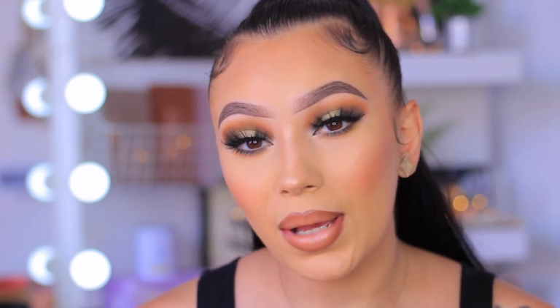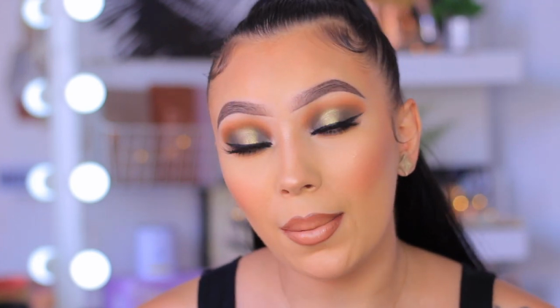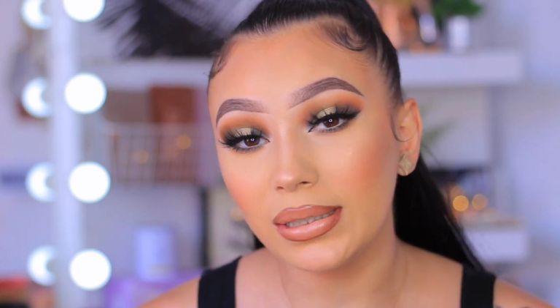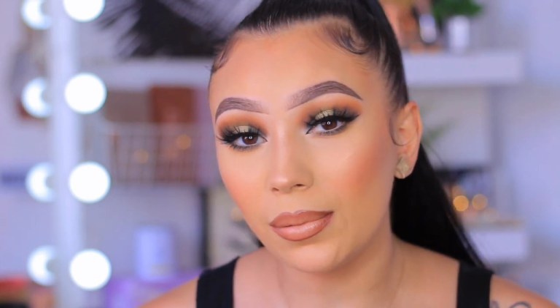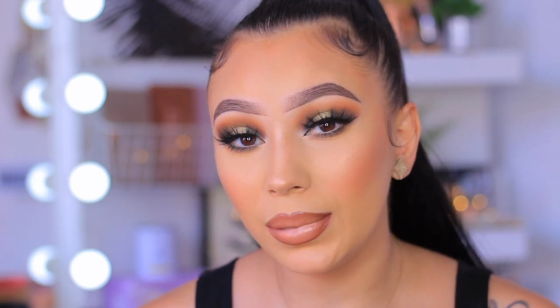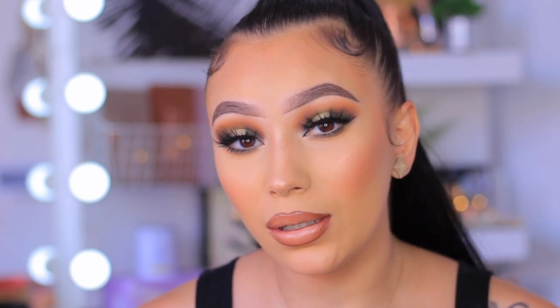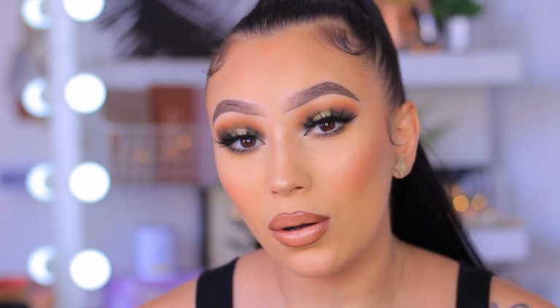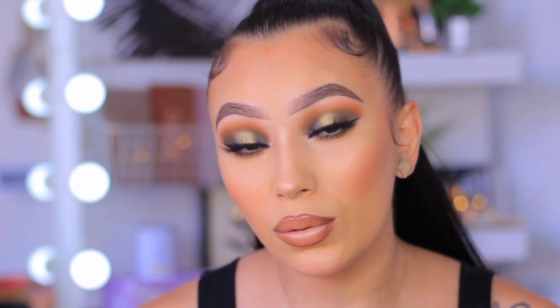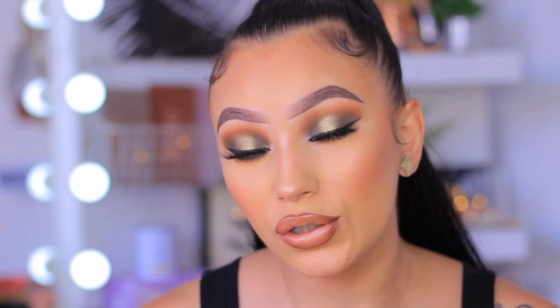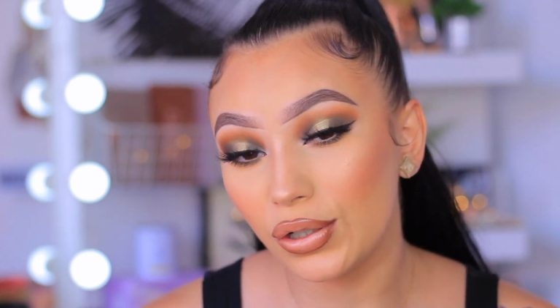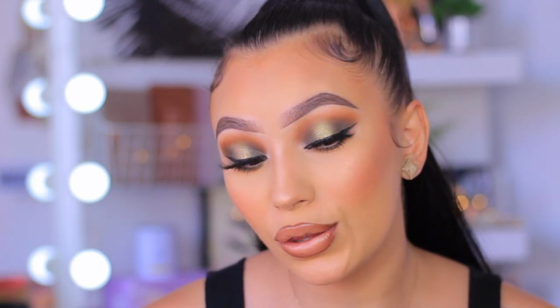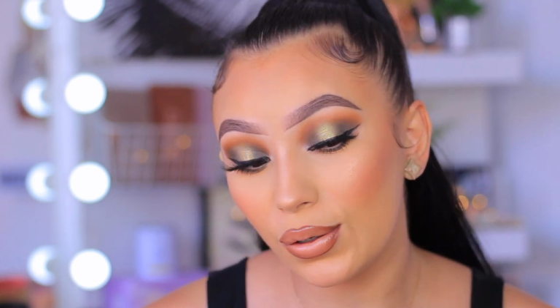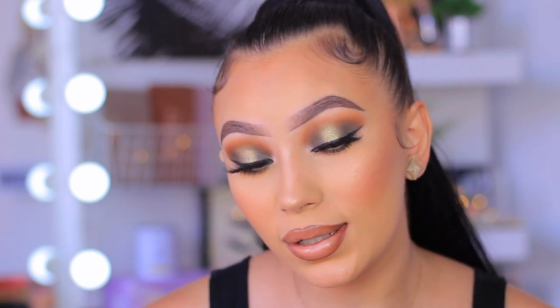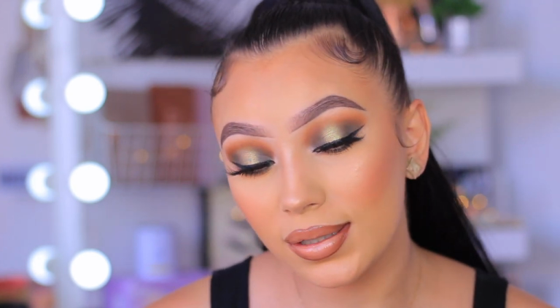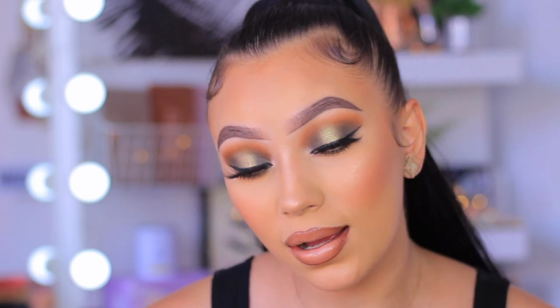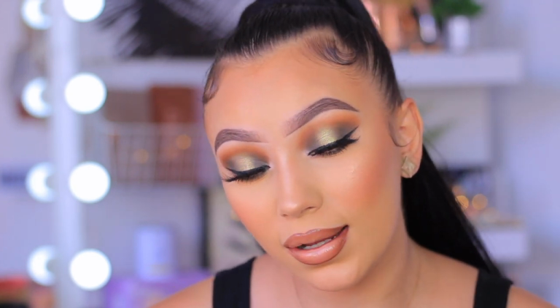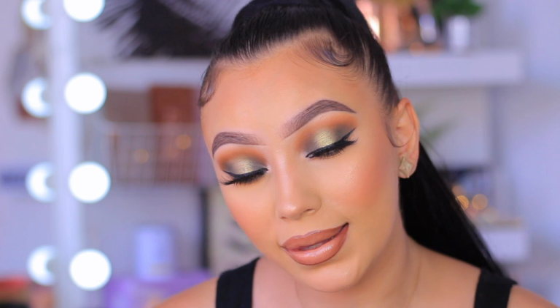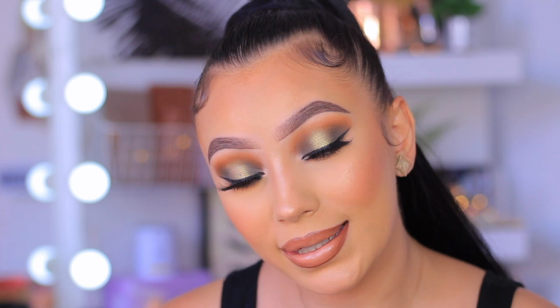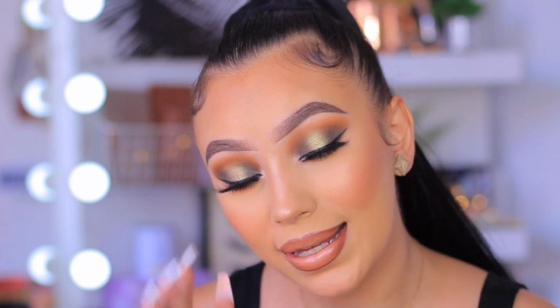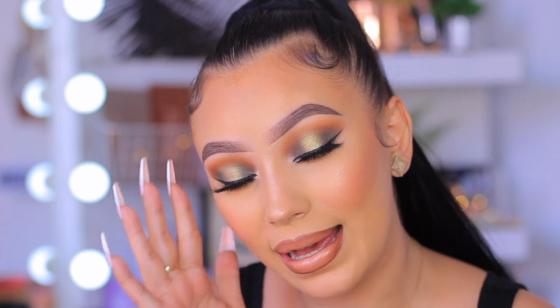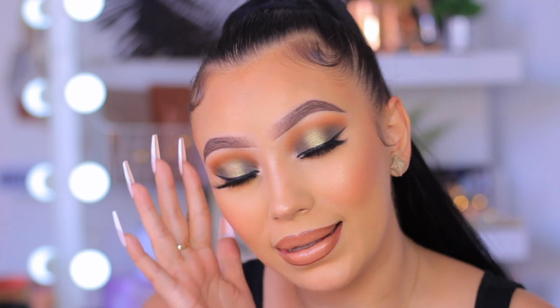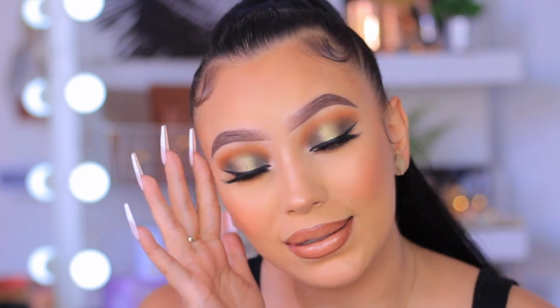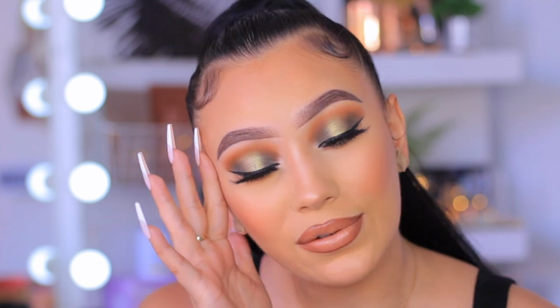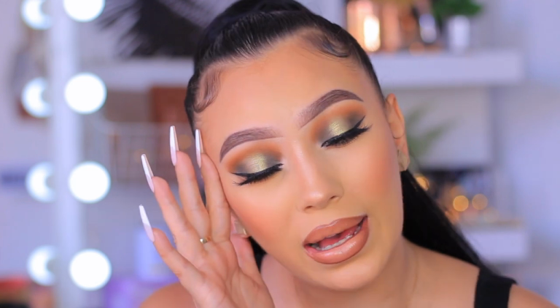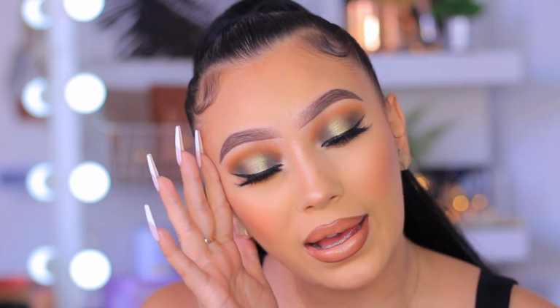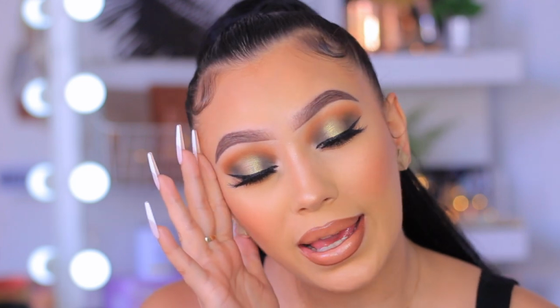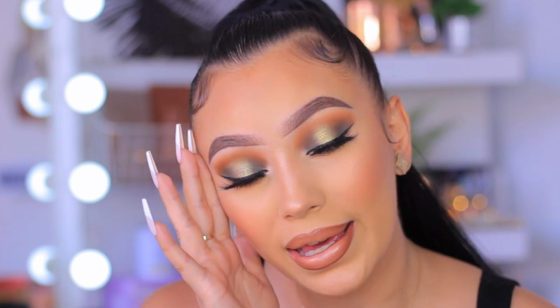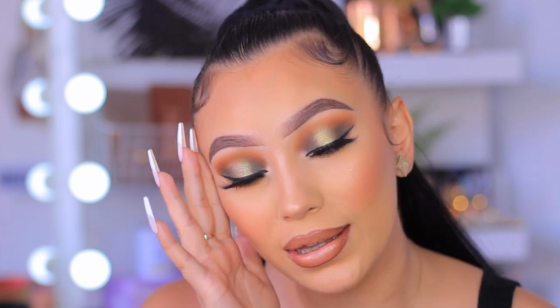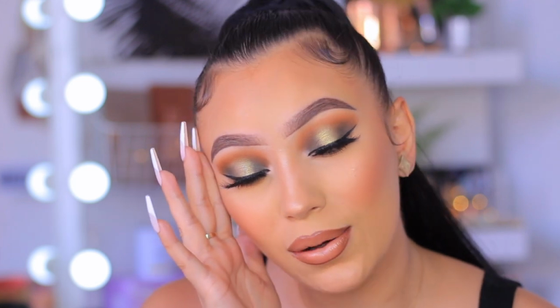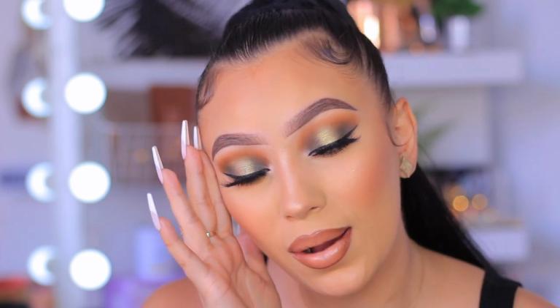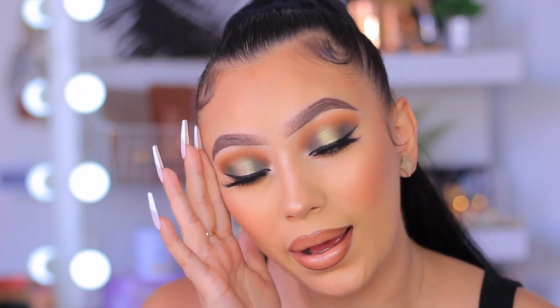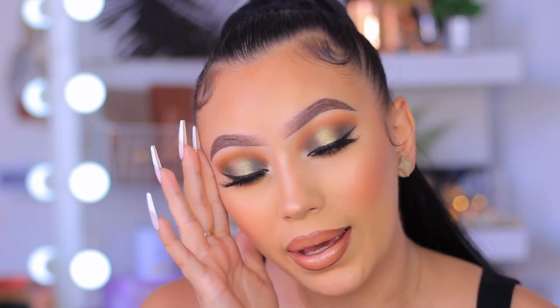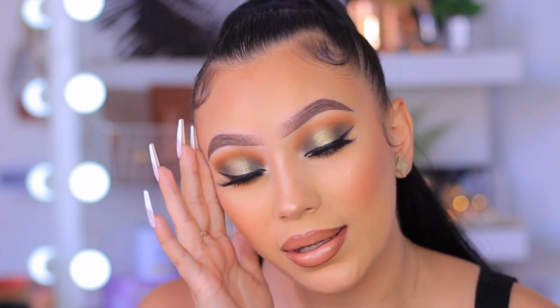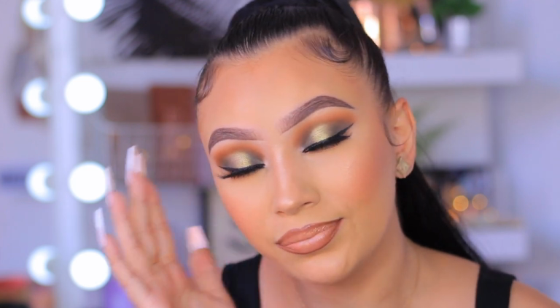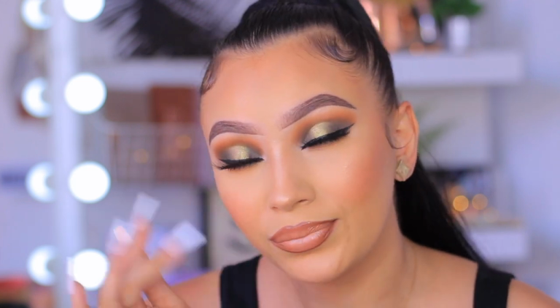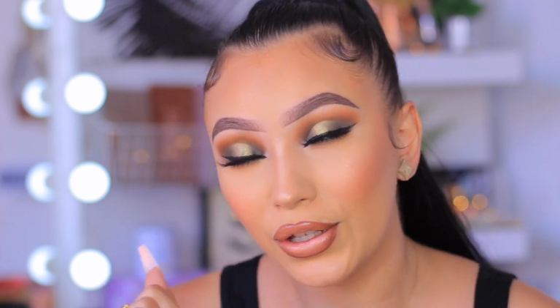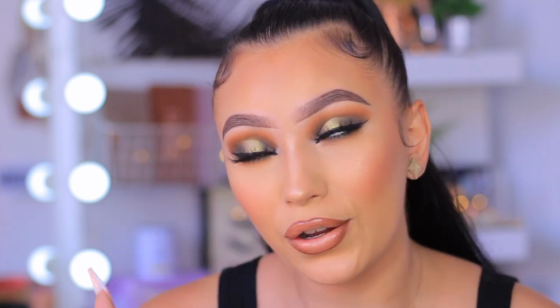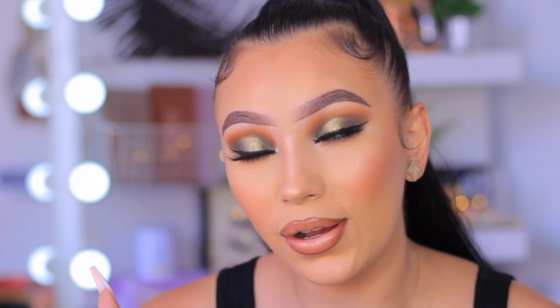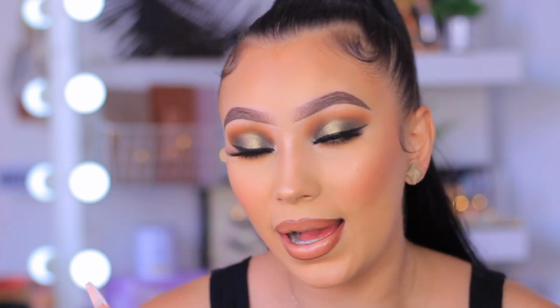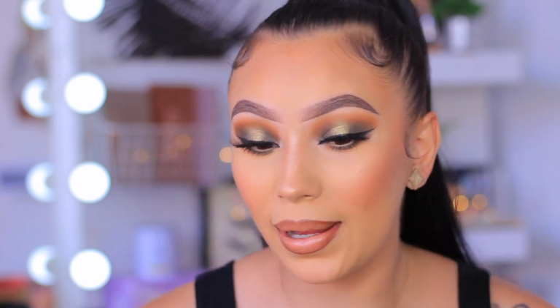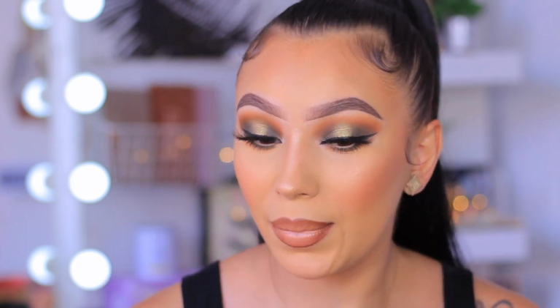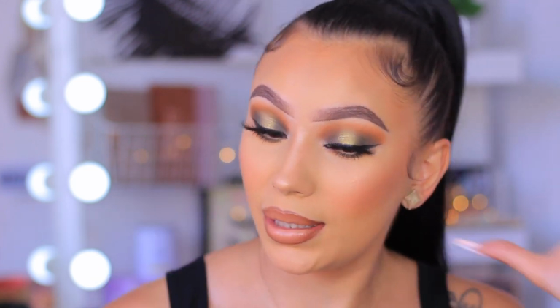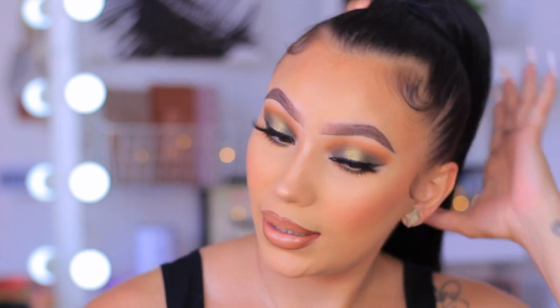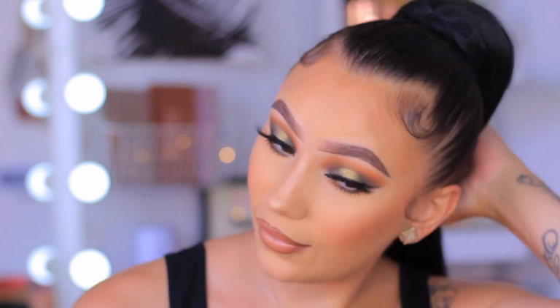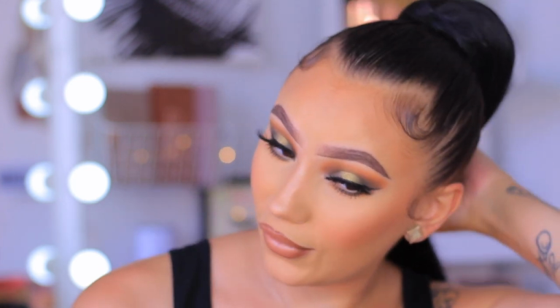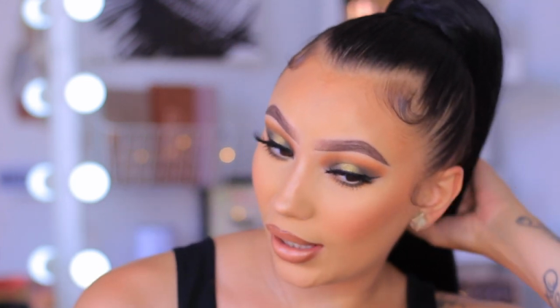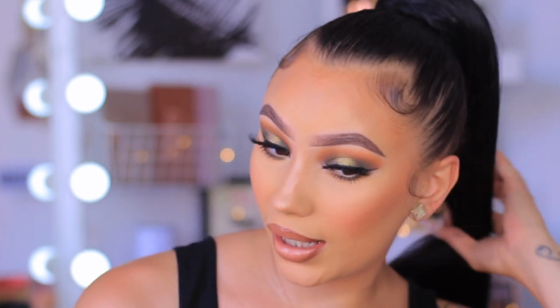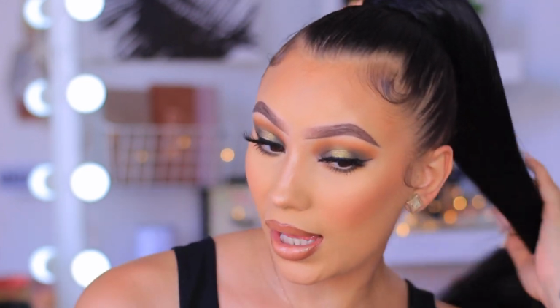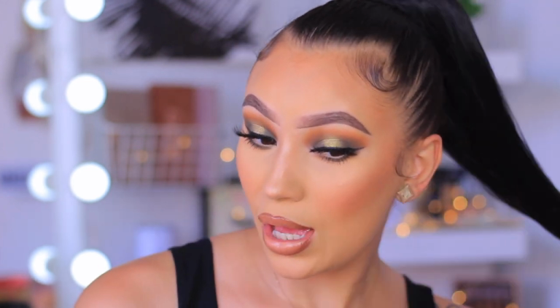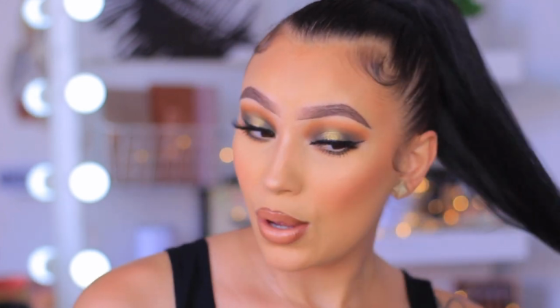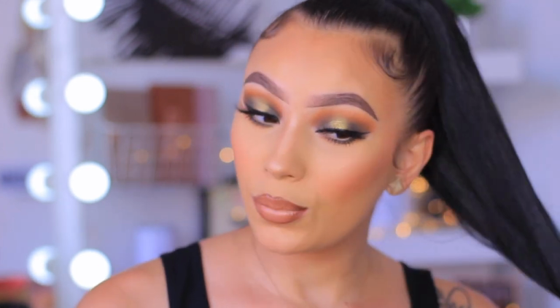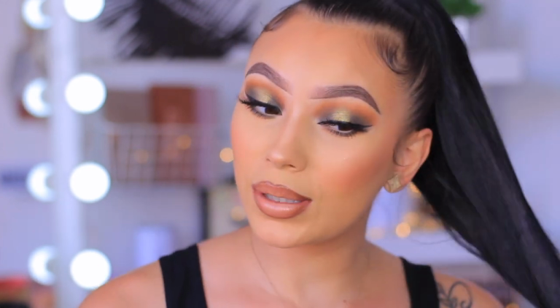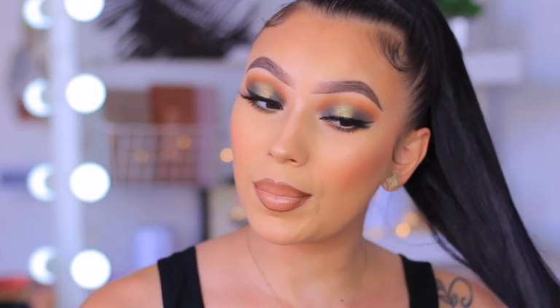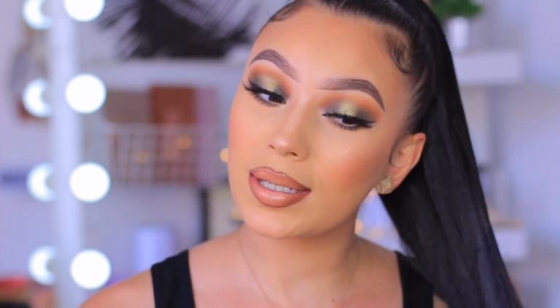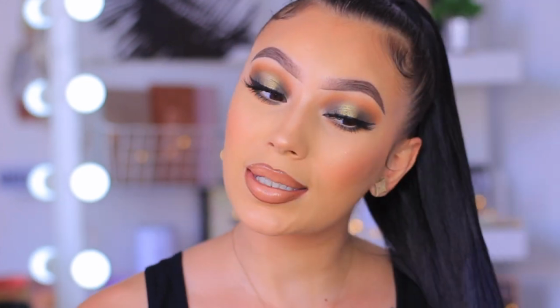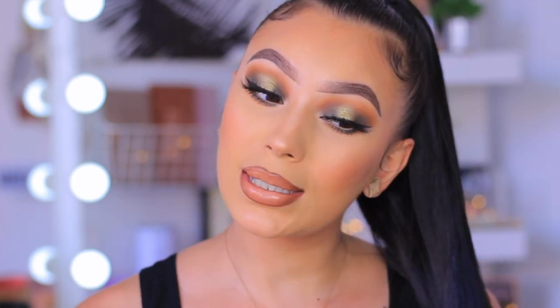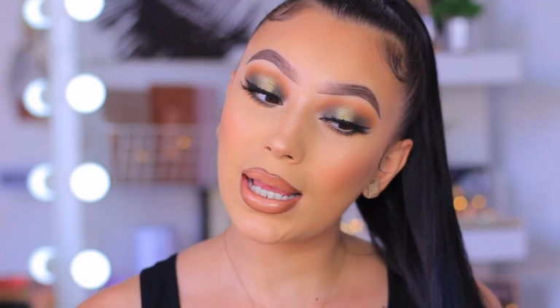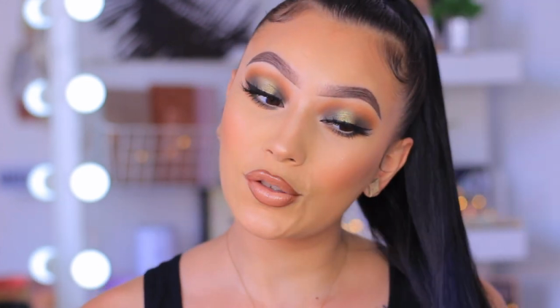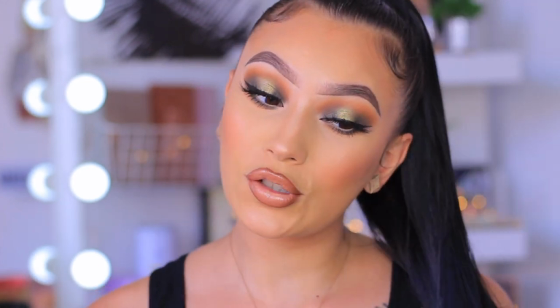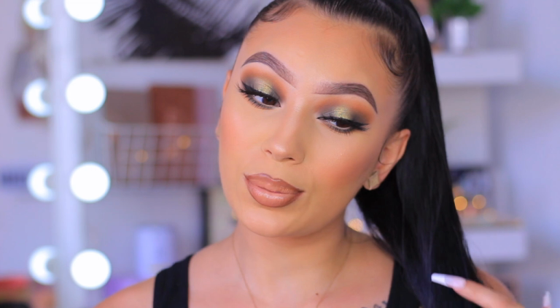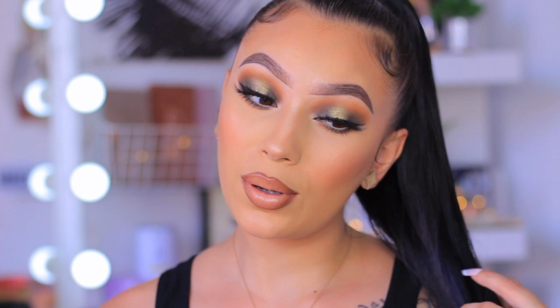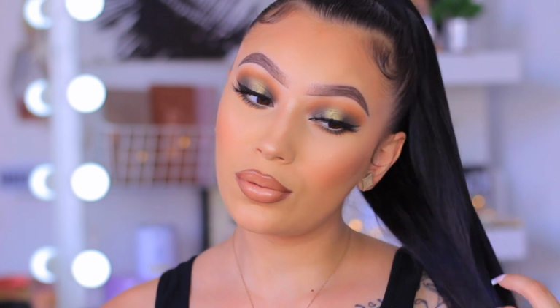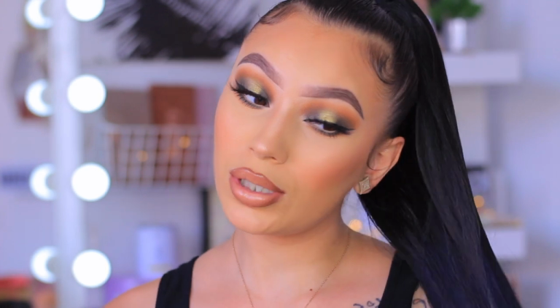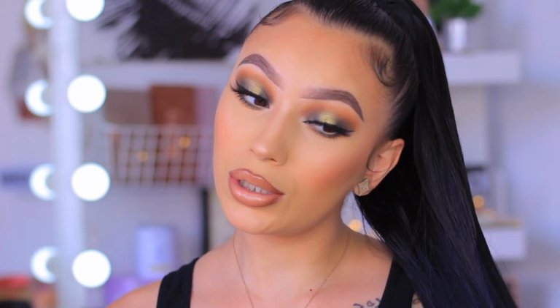Comment down below your thoughts on this olive halo eye — I'm living with my snatched pony.